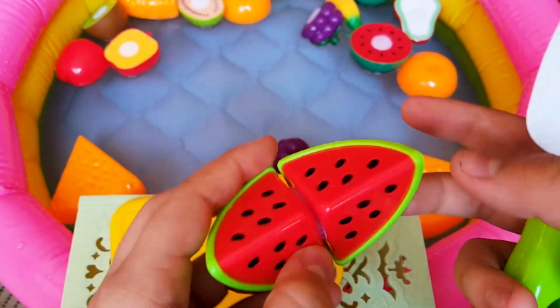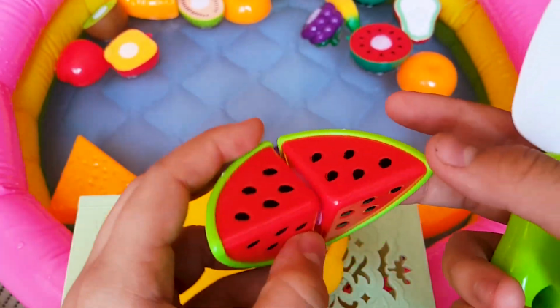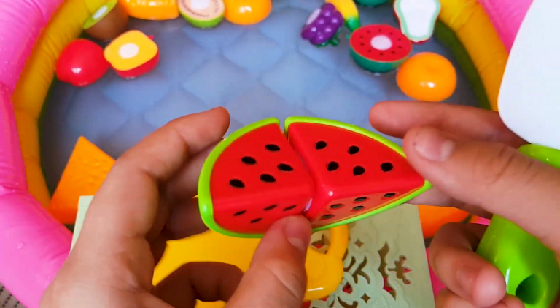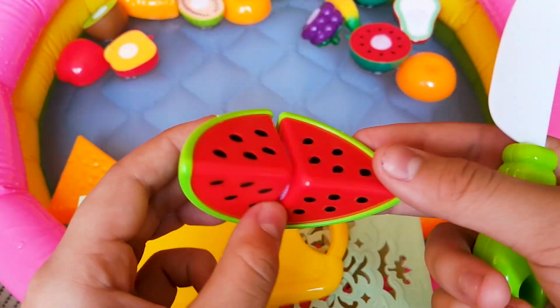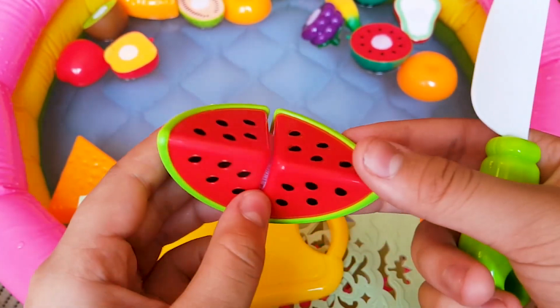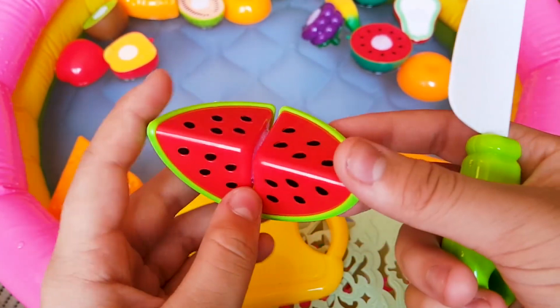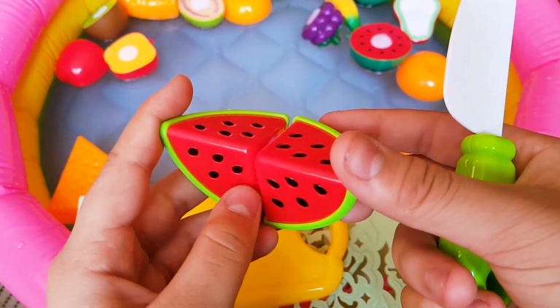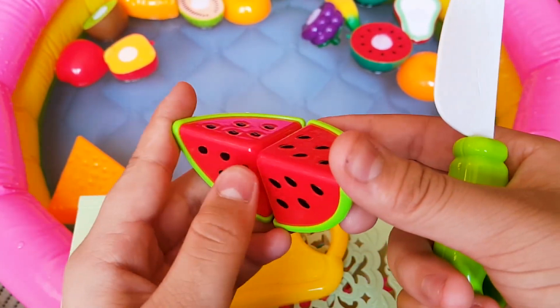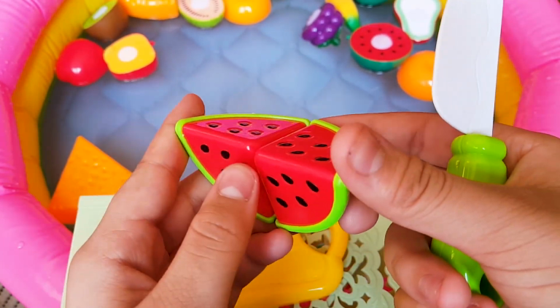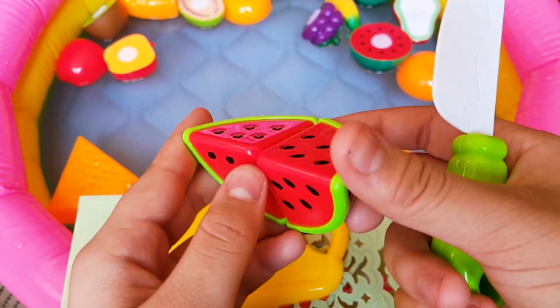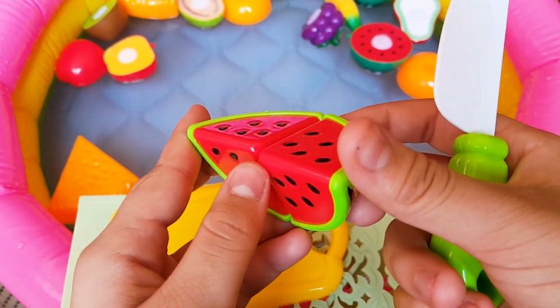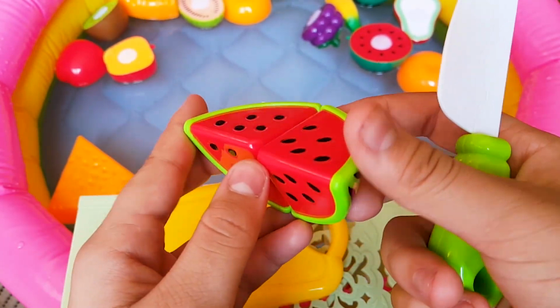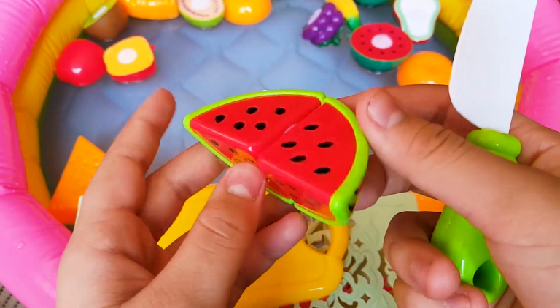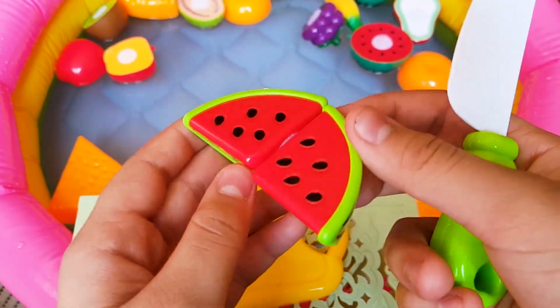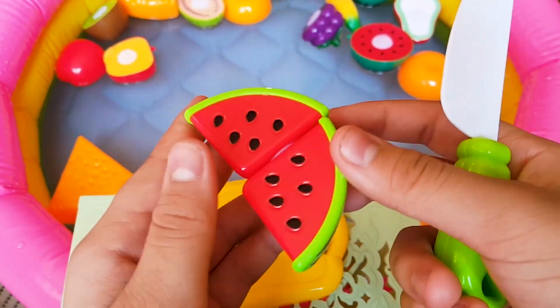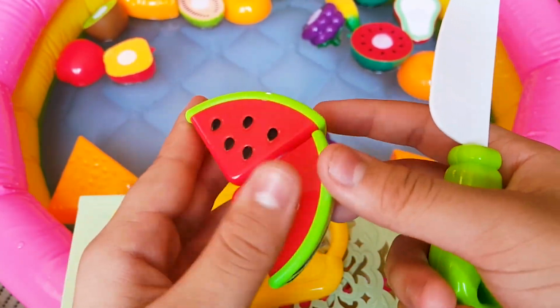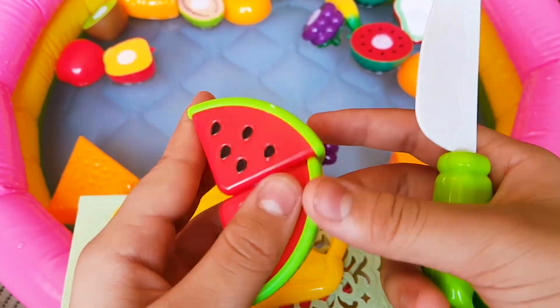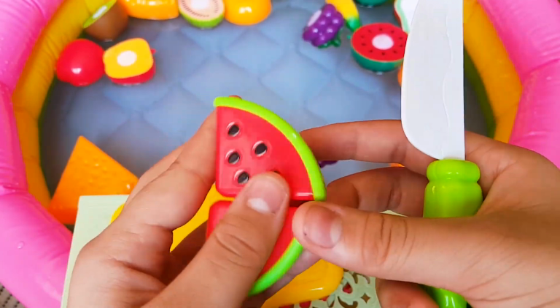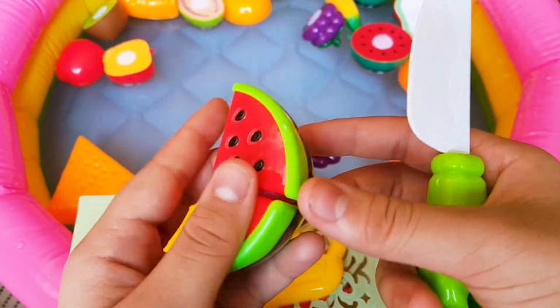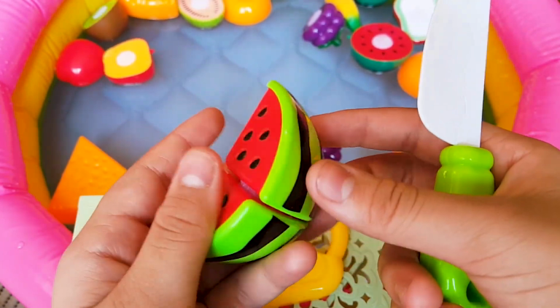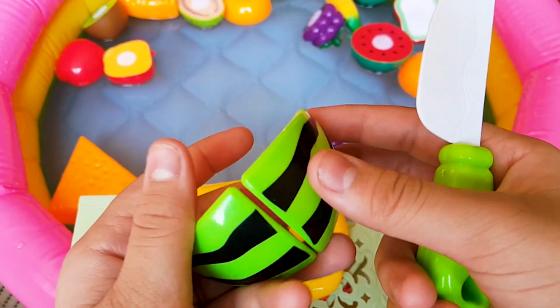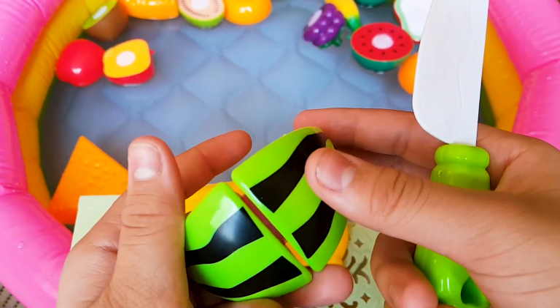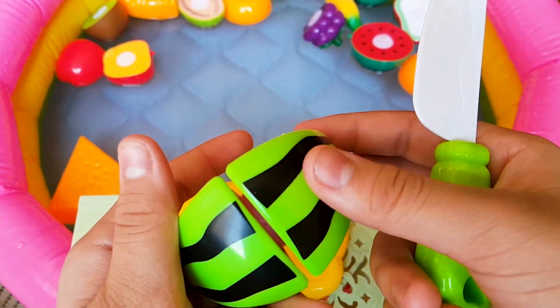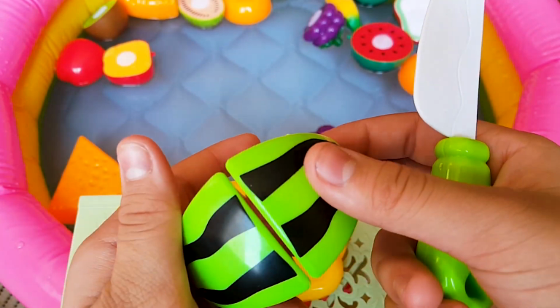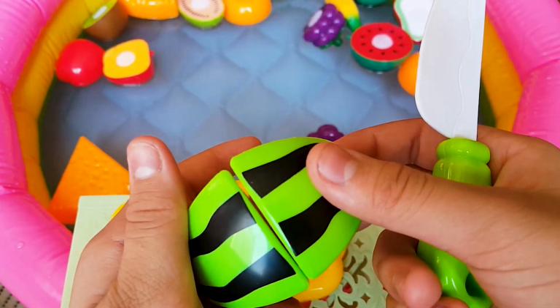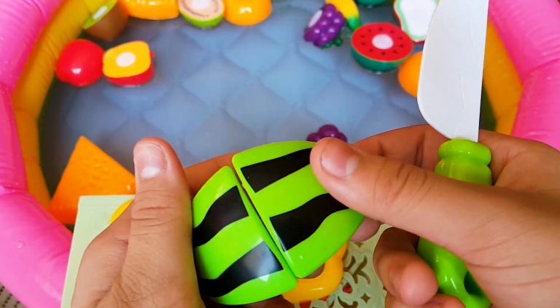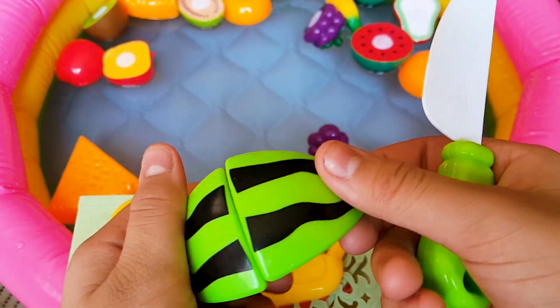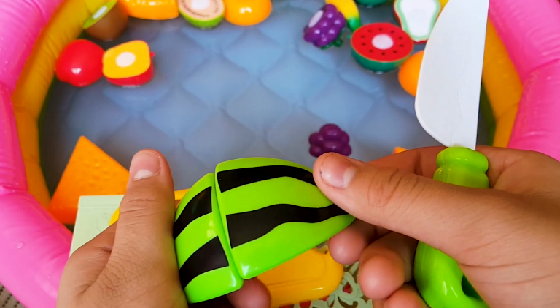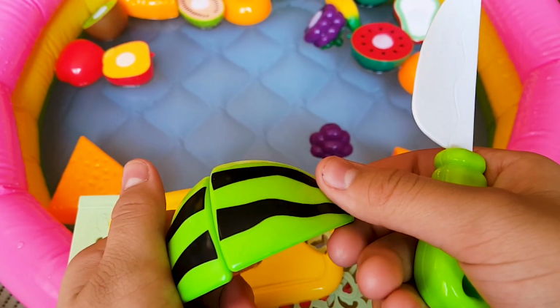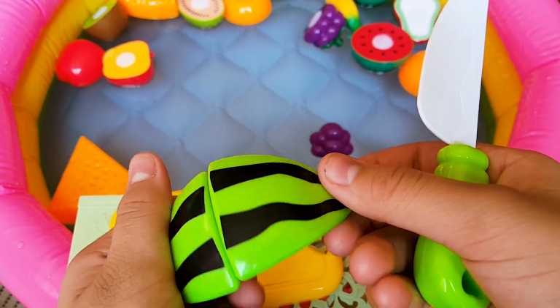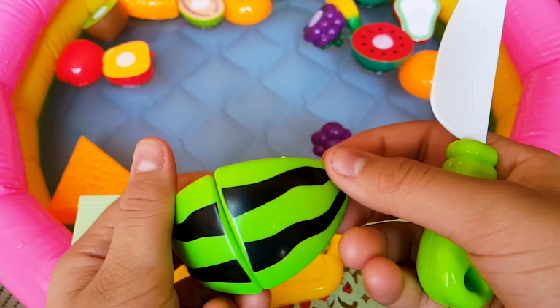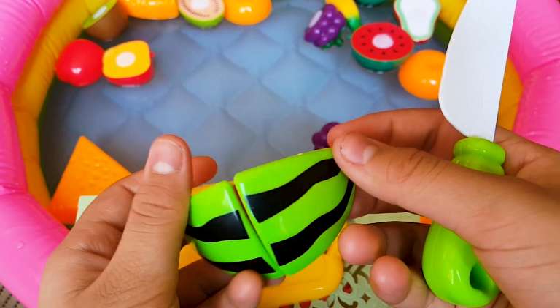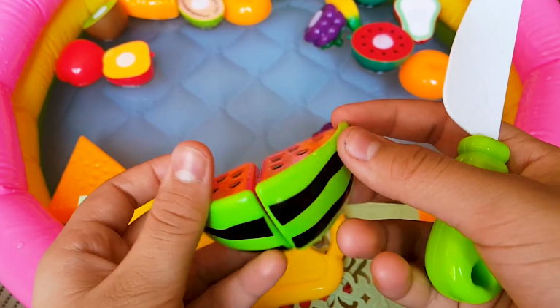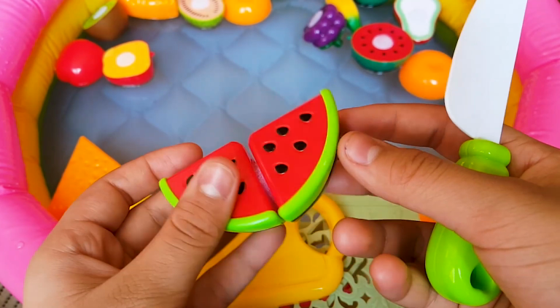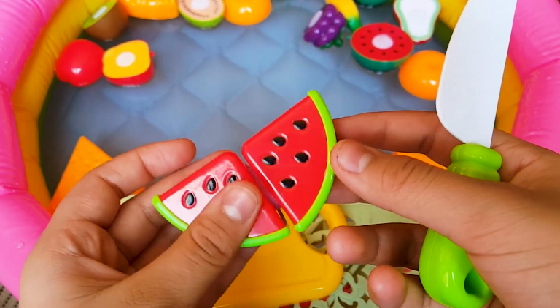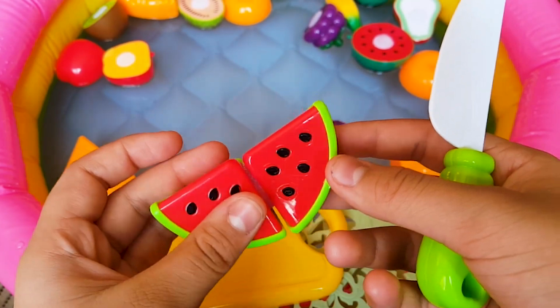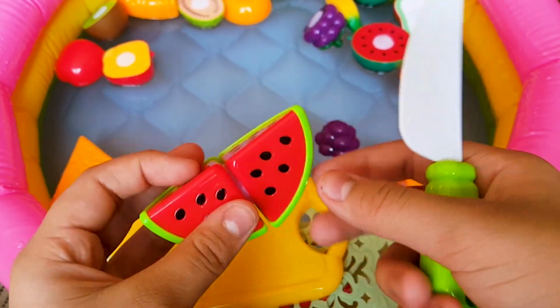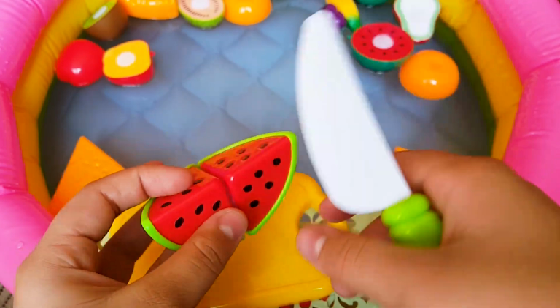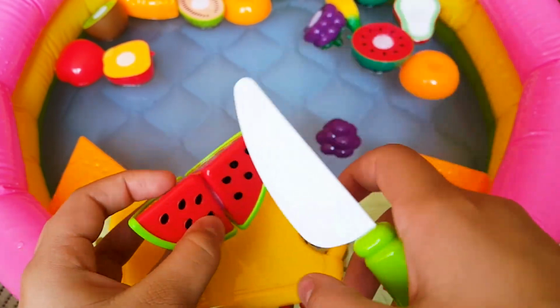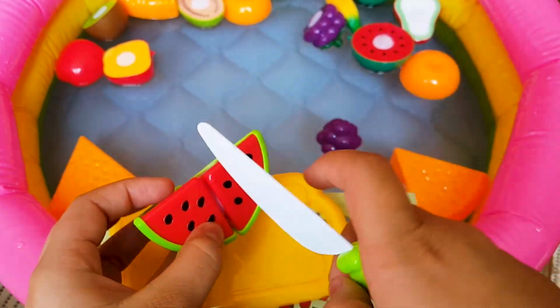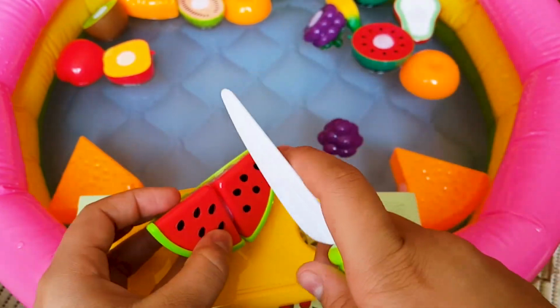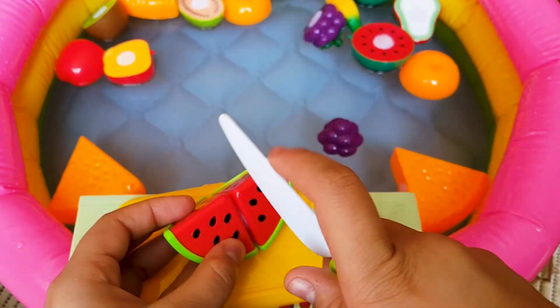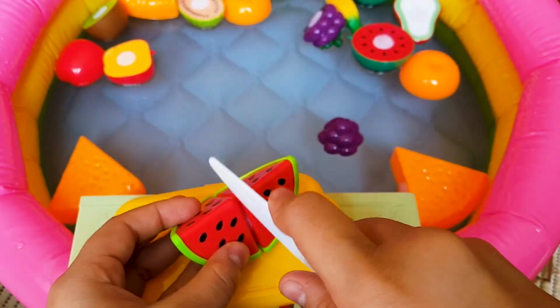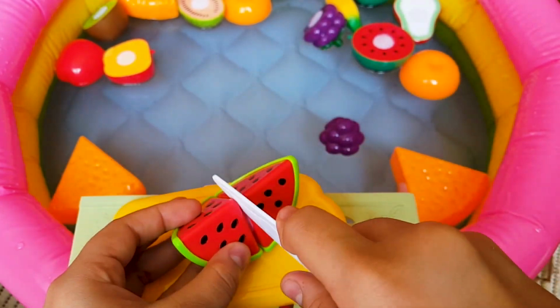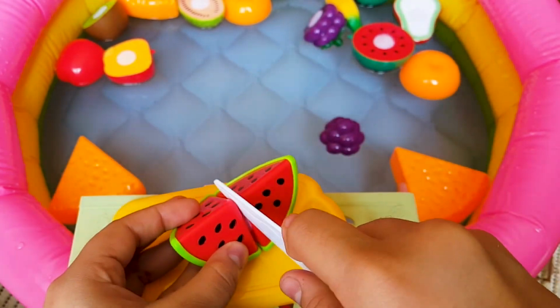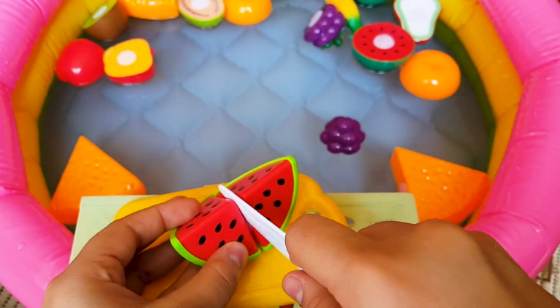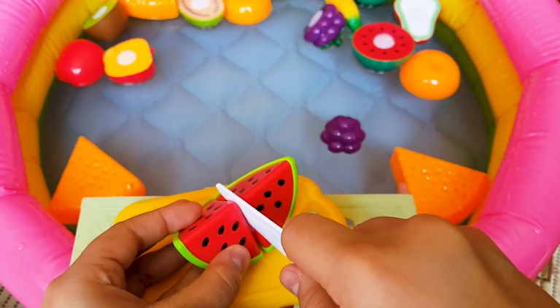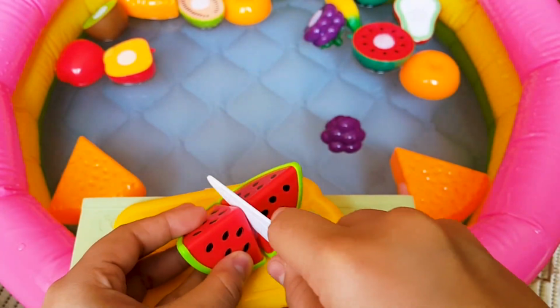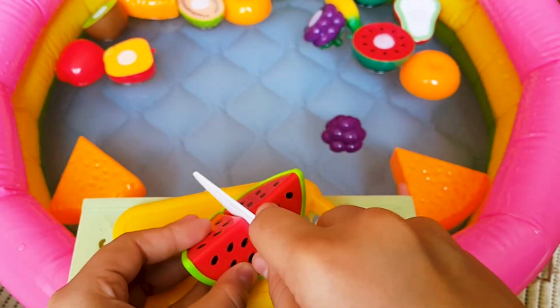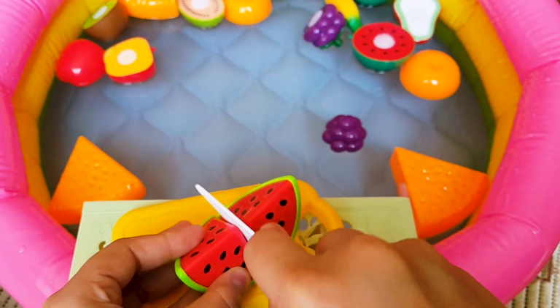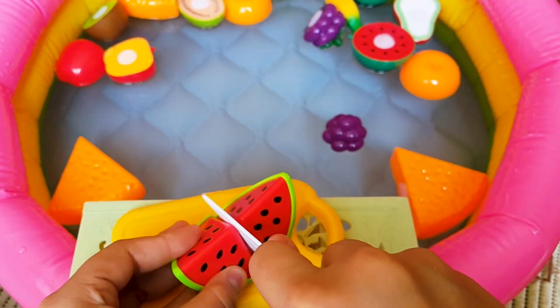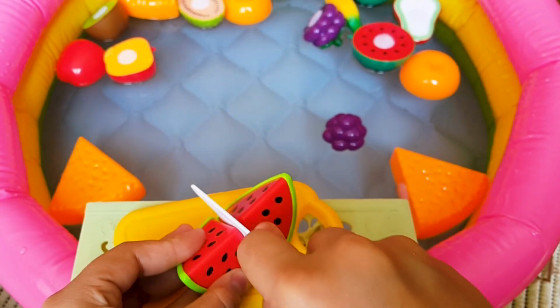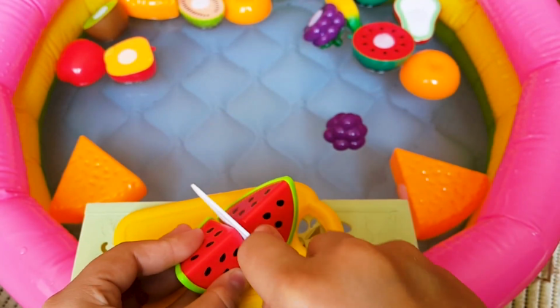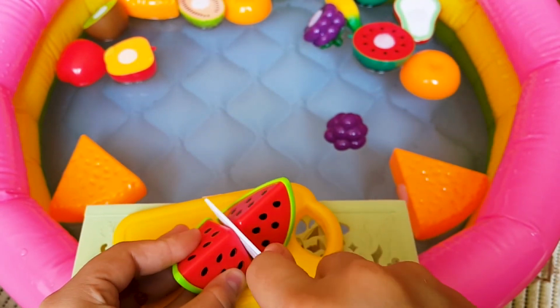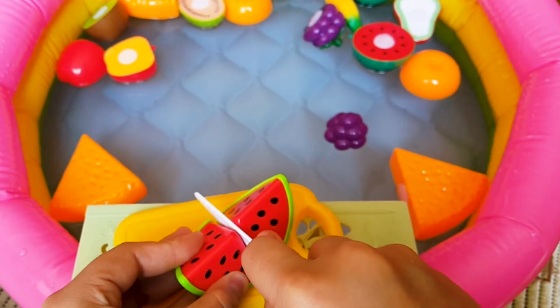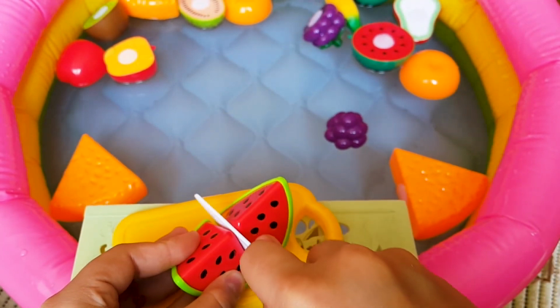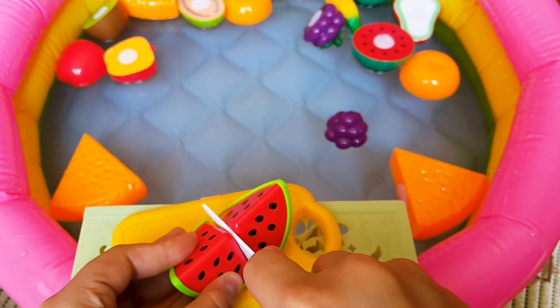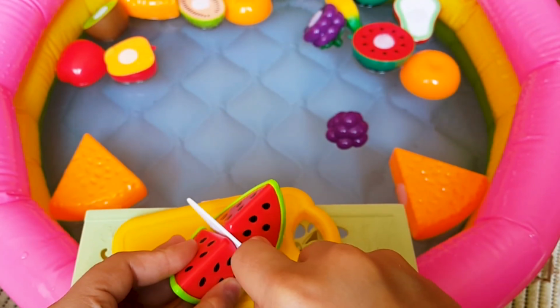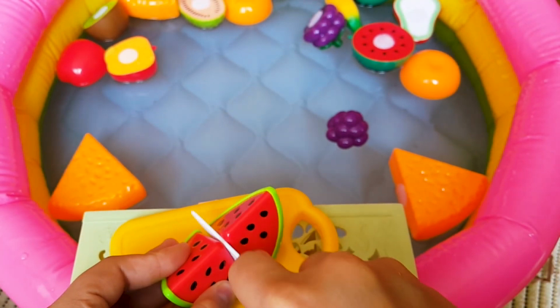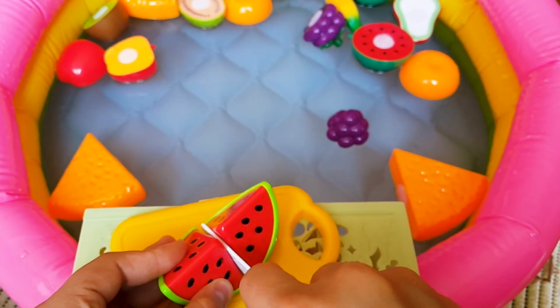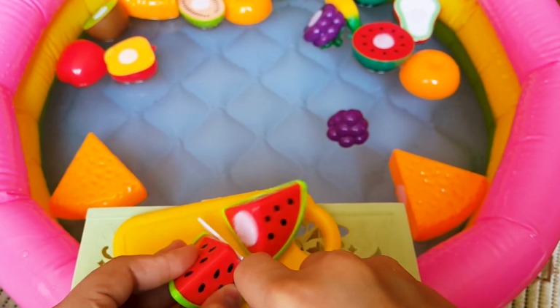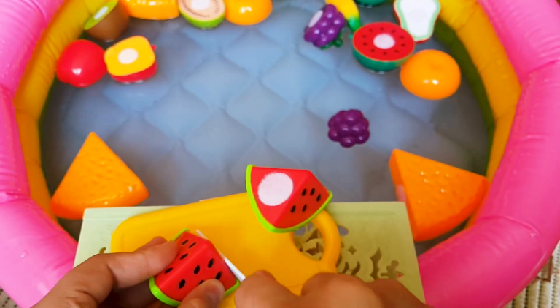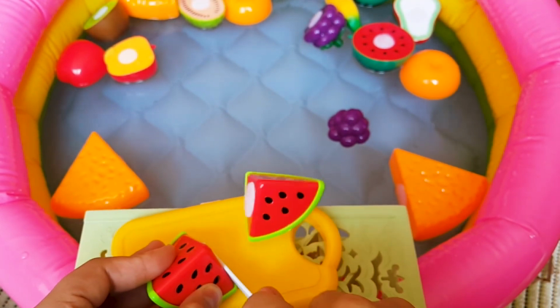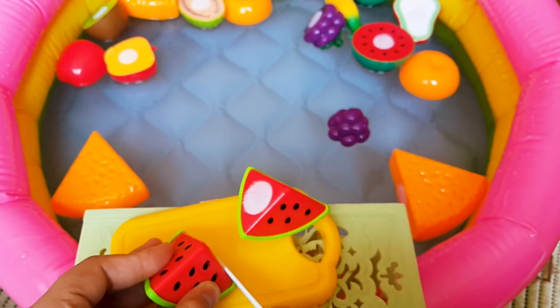Another melon. There's its green part and there's its red part with its black seeds.